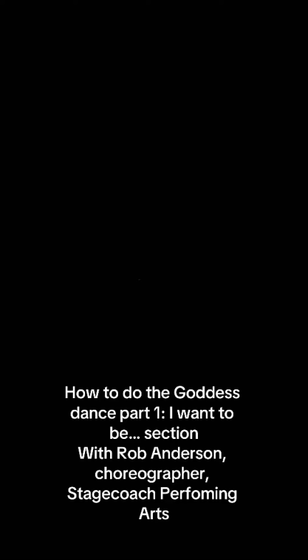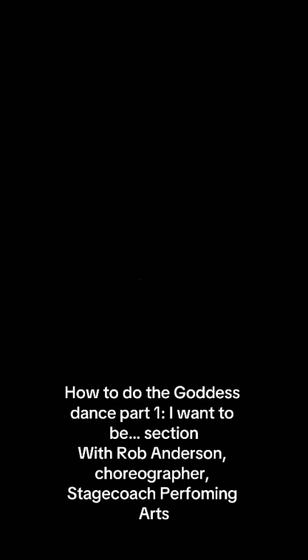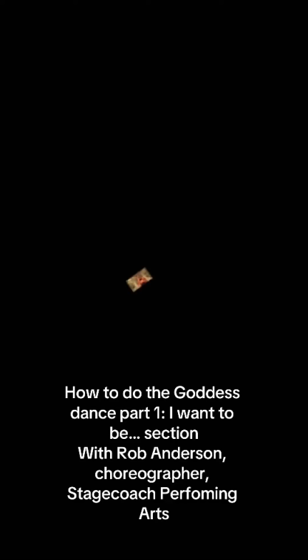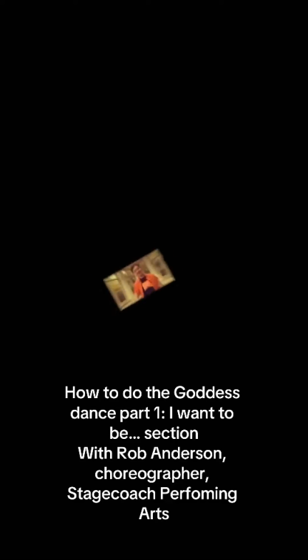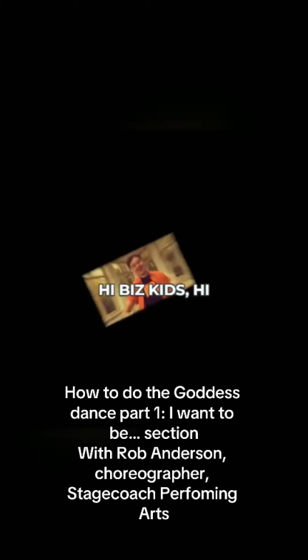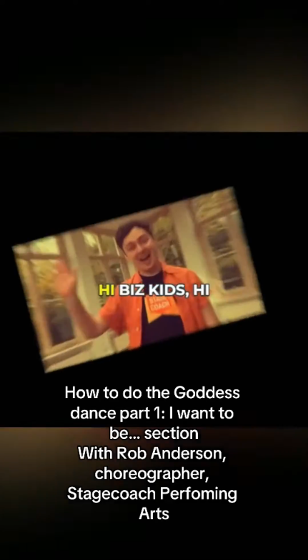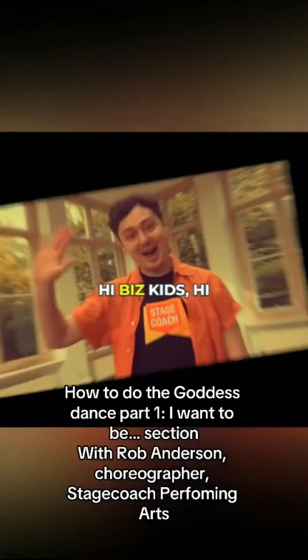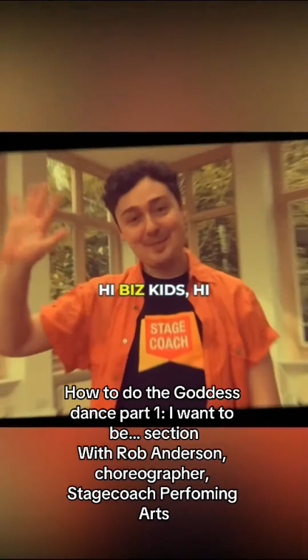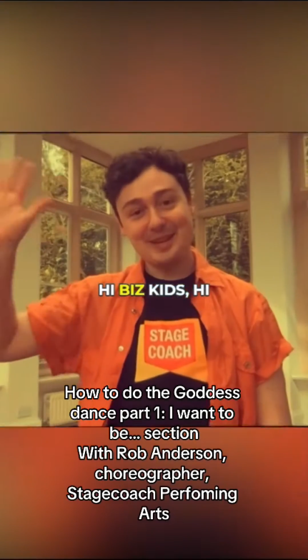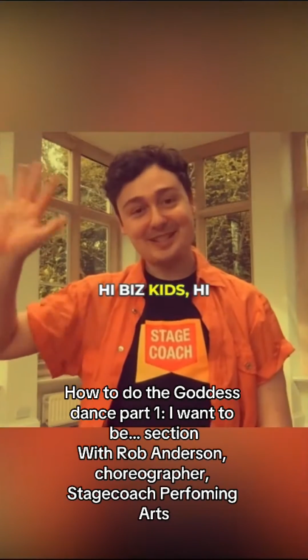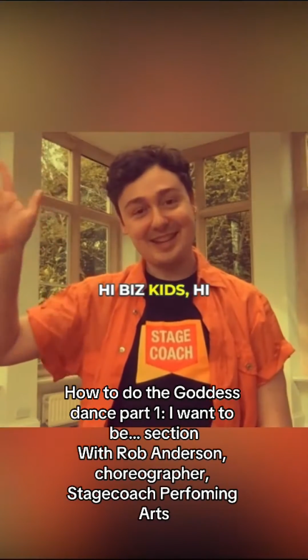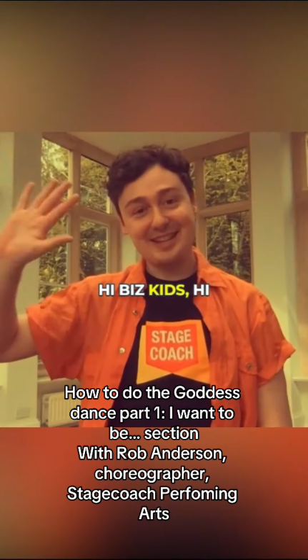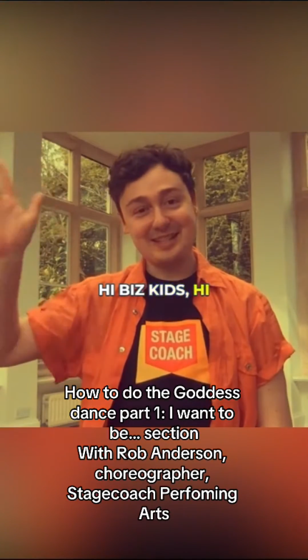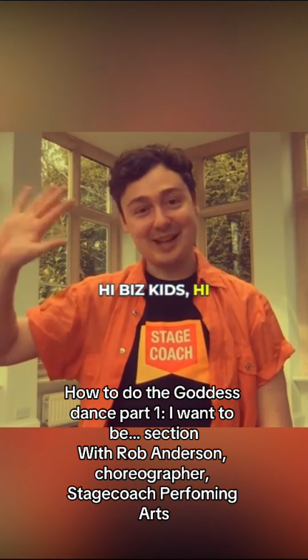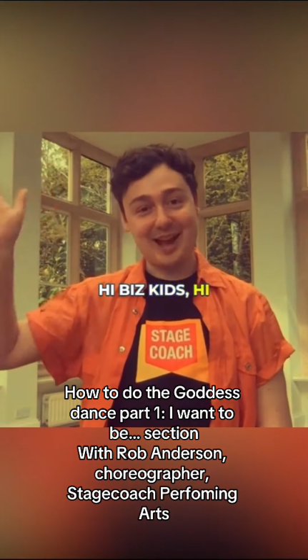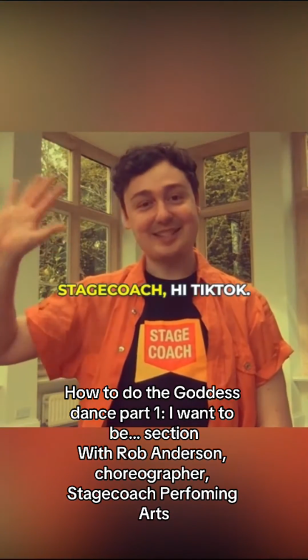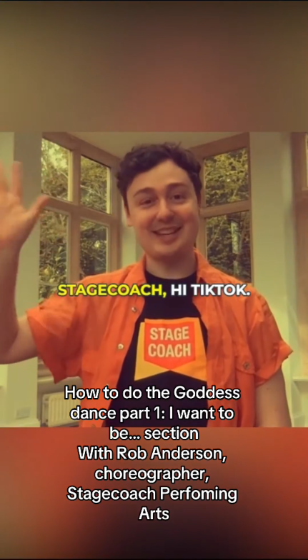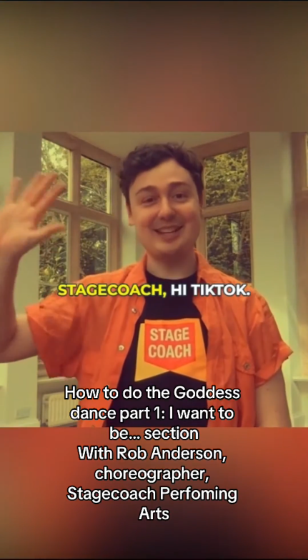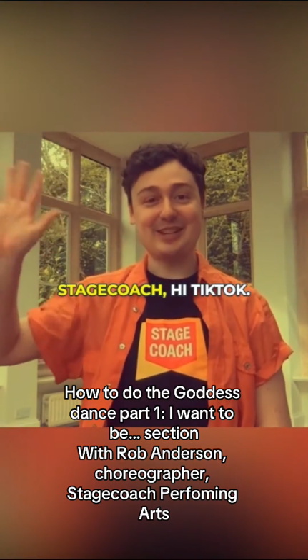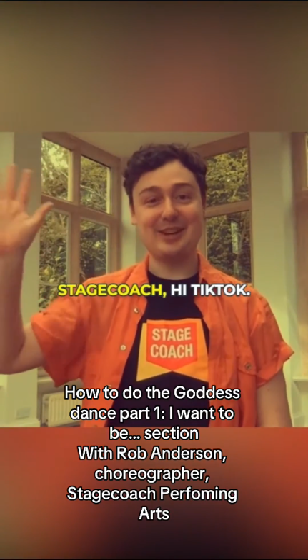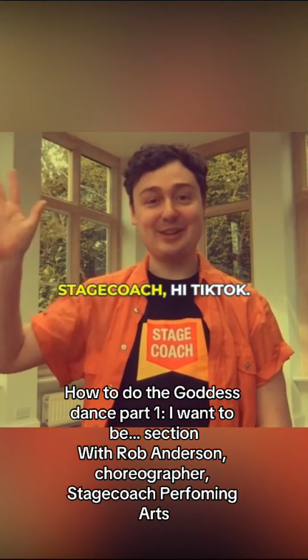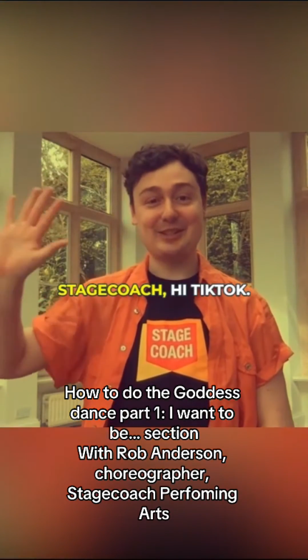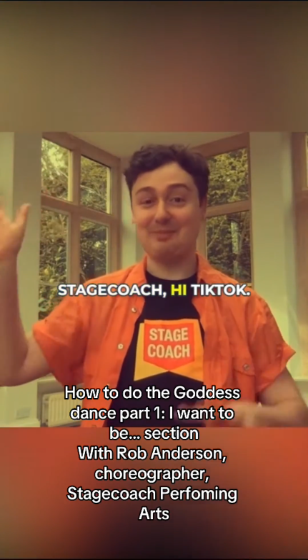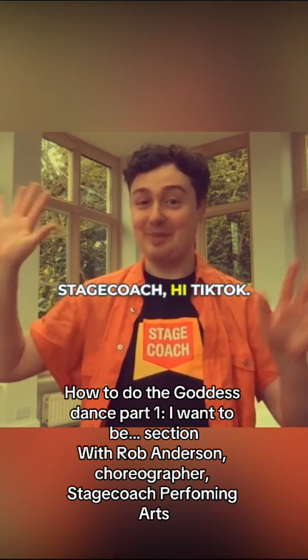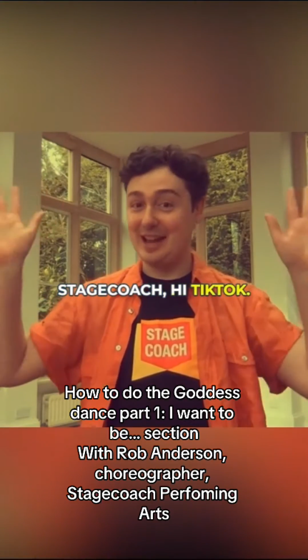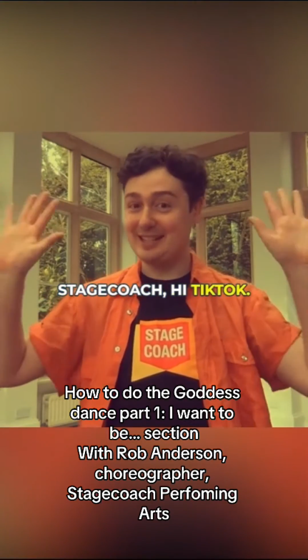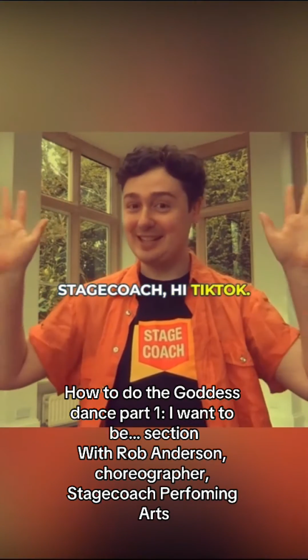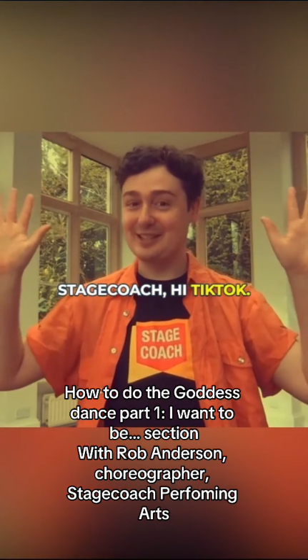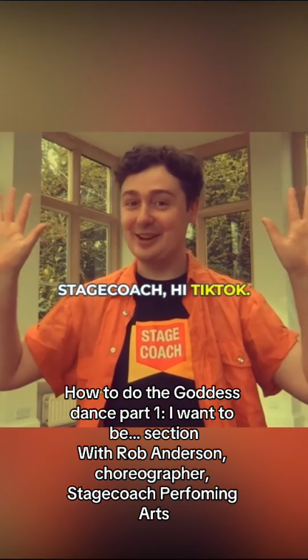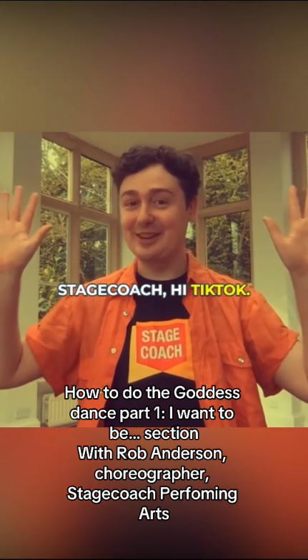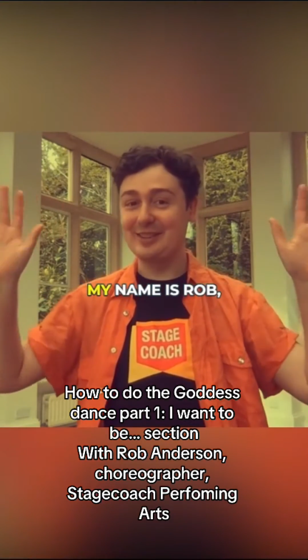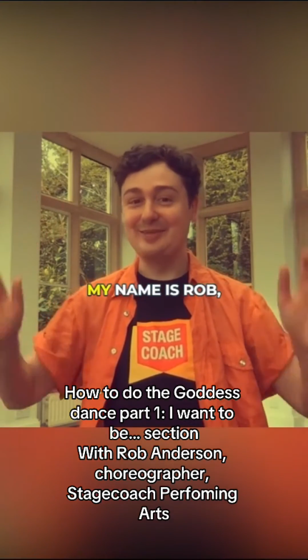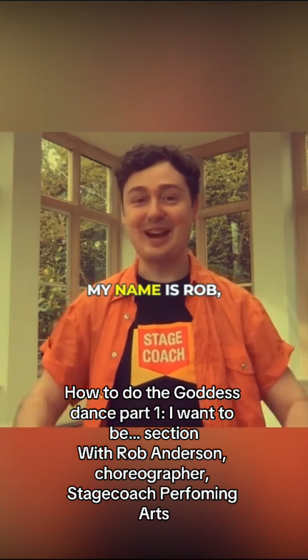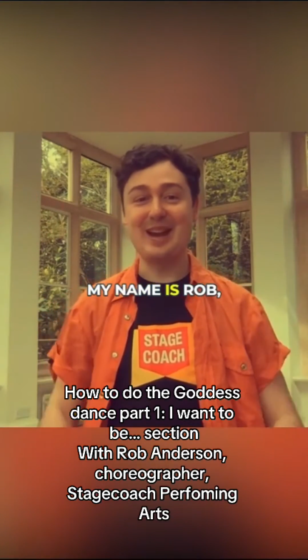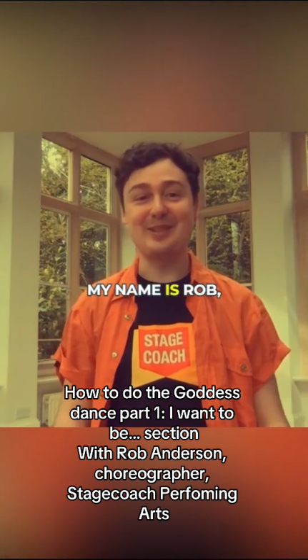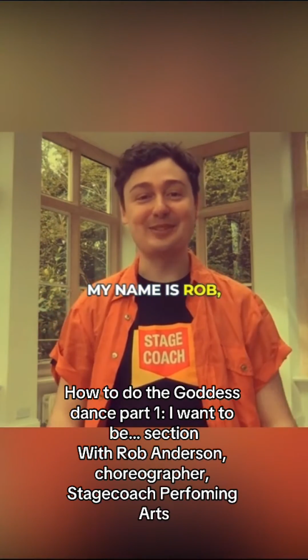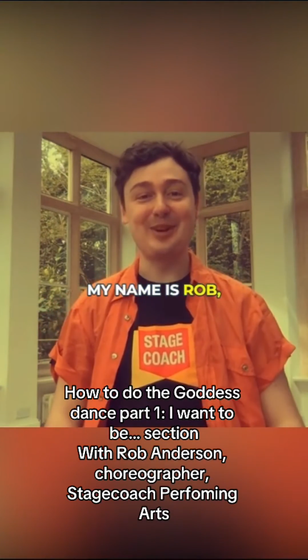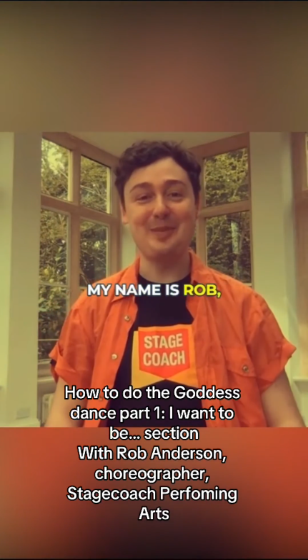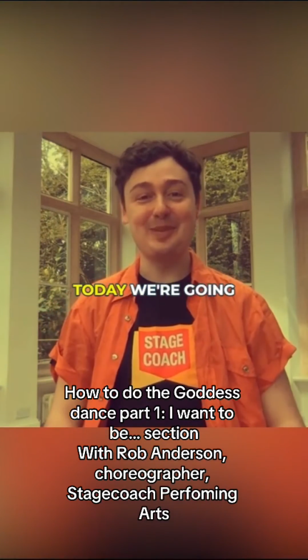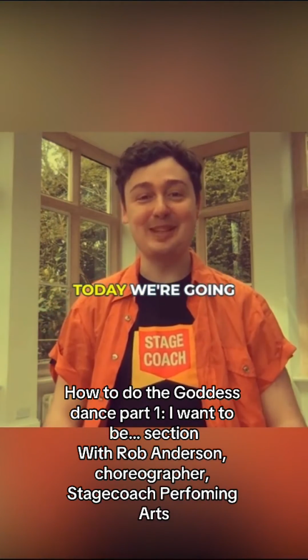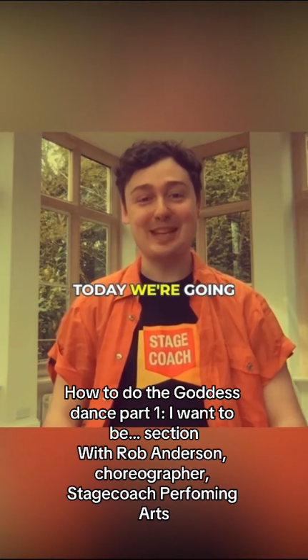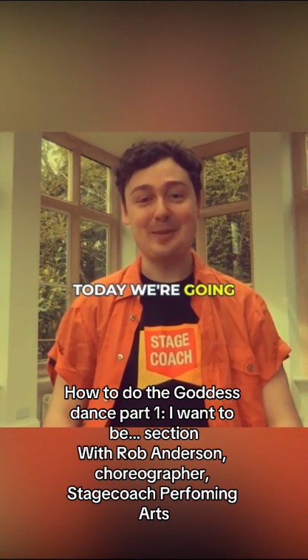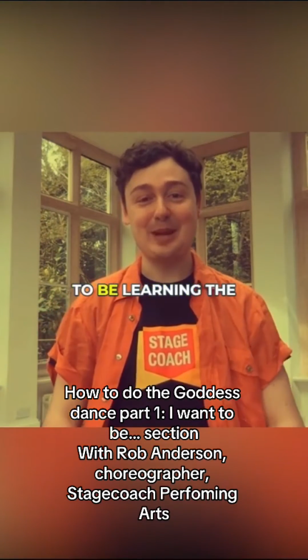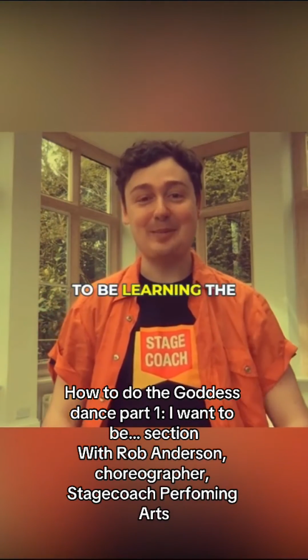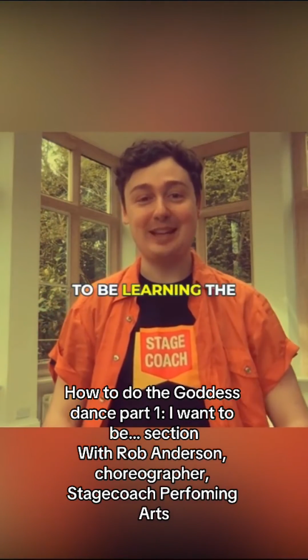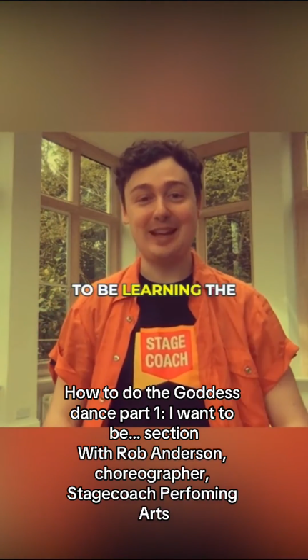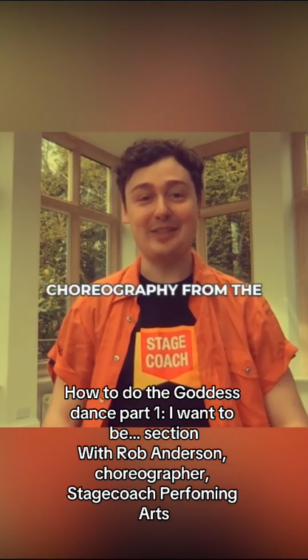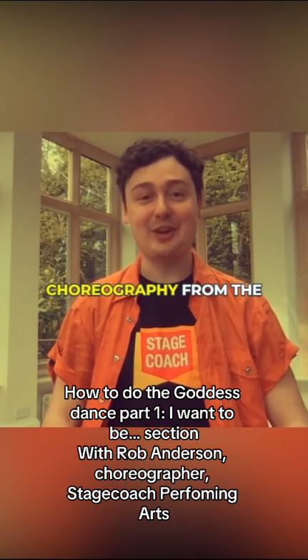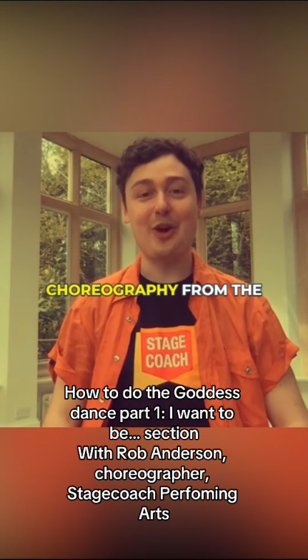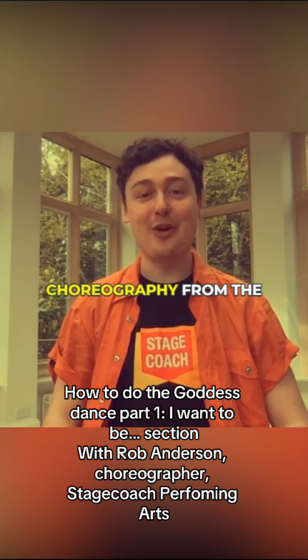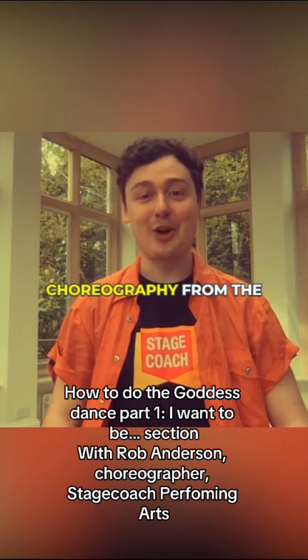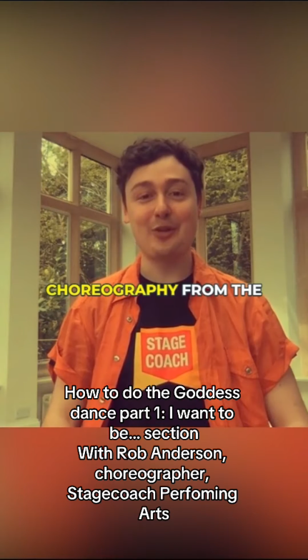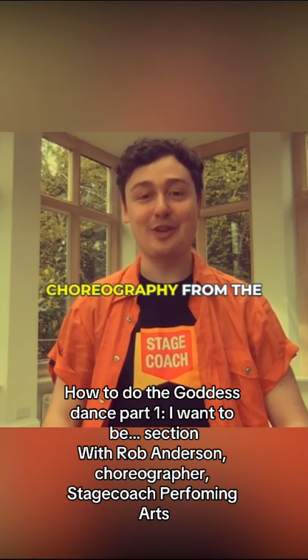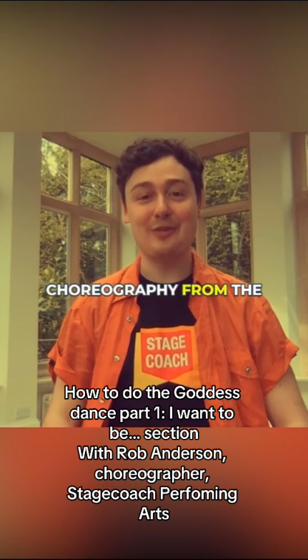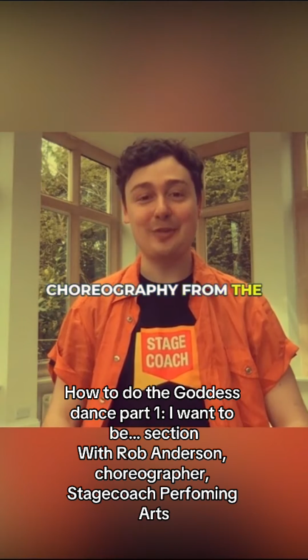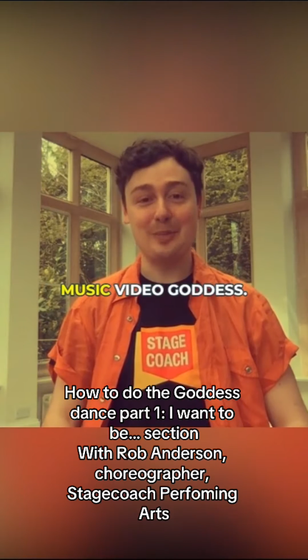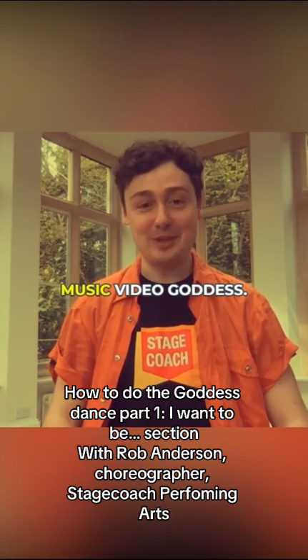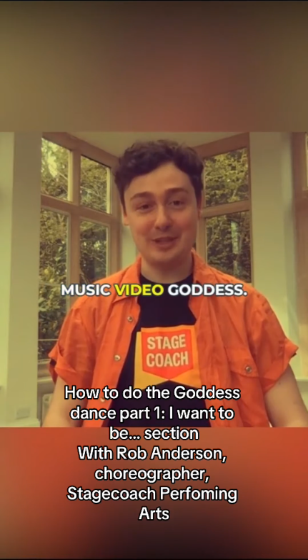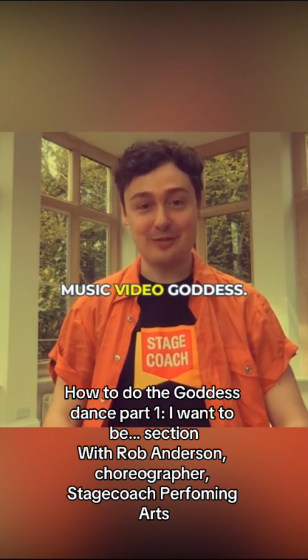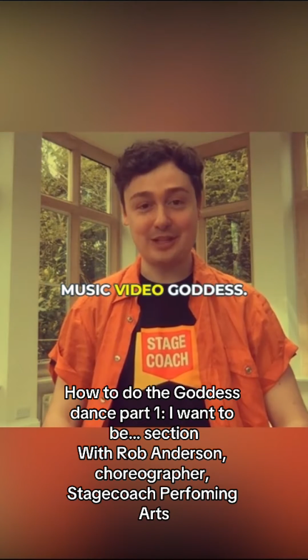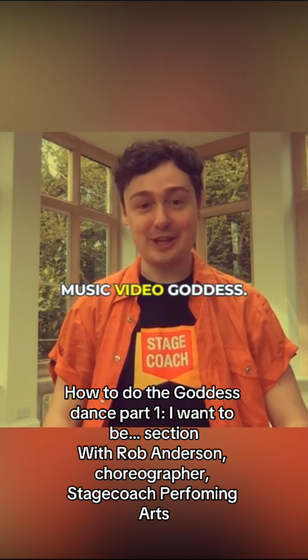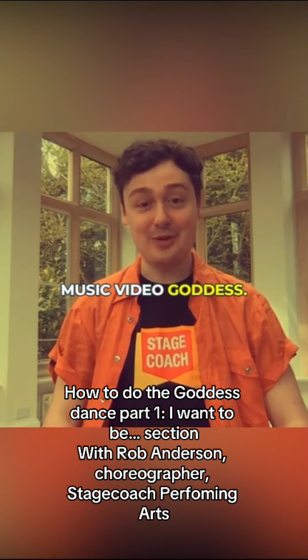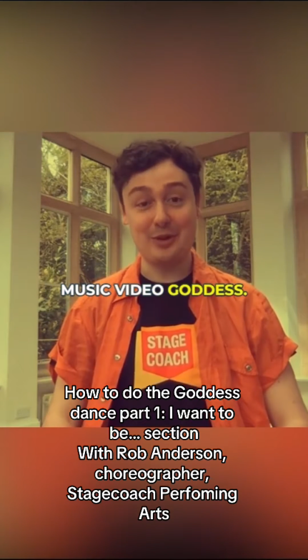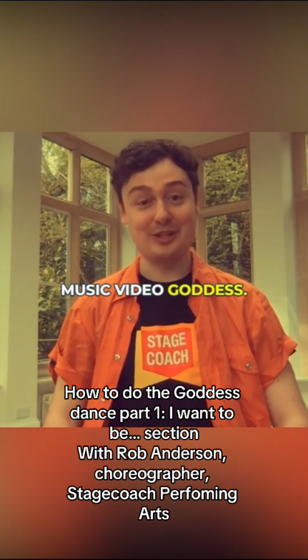Hi Biz Kids! Hi Stage Coach! Hi Tick Tock! My name is Rob. Today we're going to be learning the choreography from the music video Goddess.